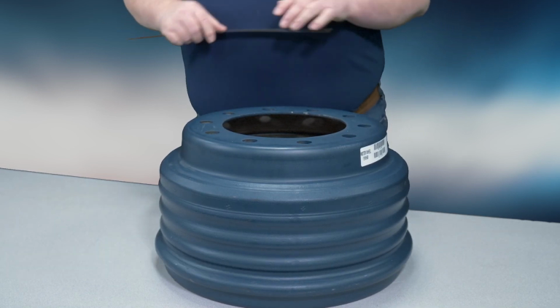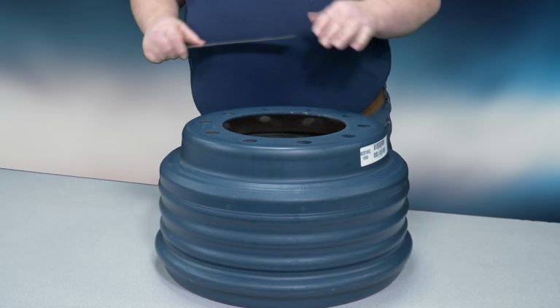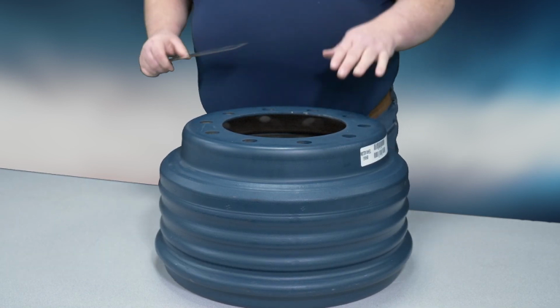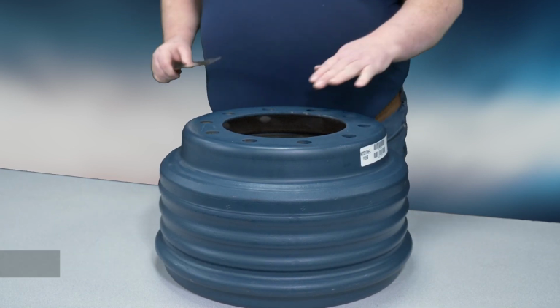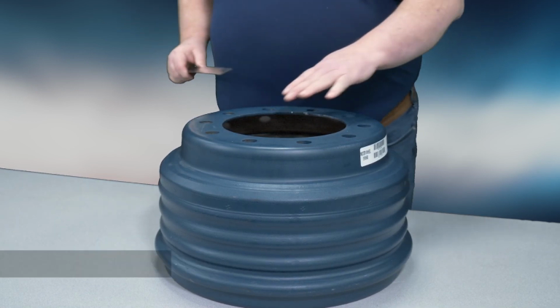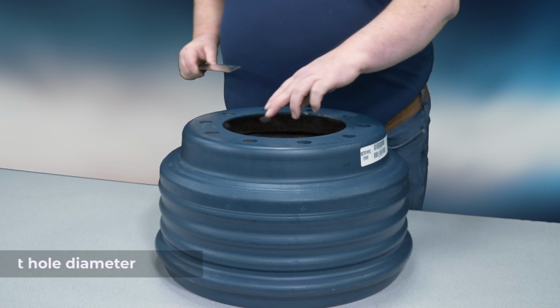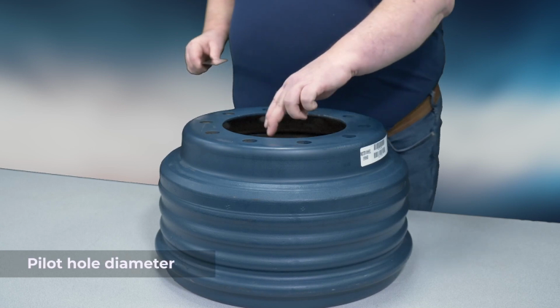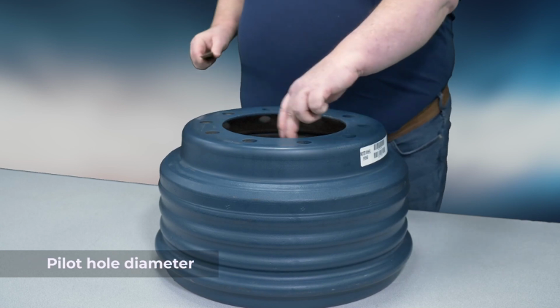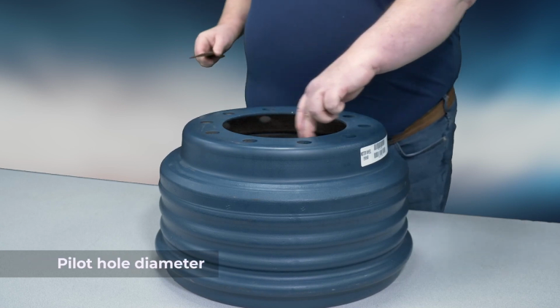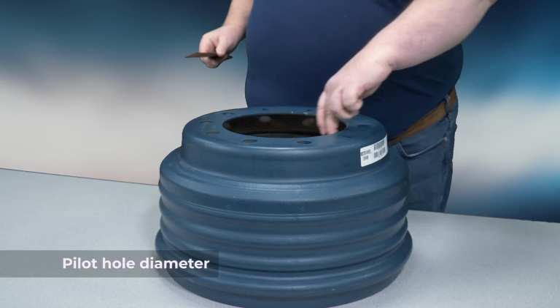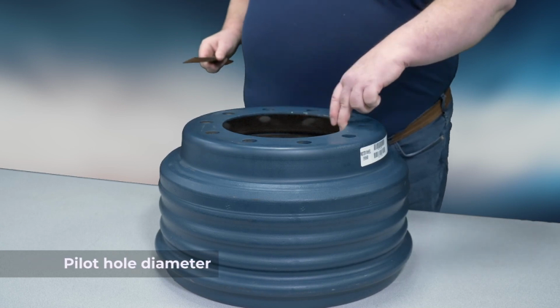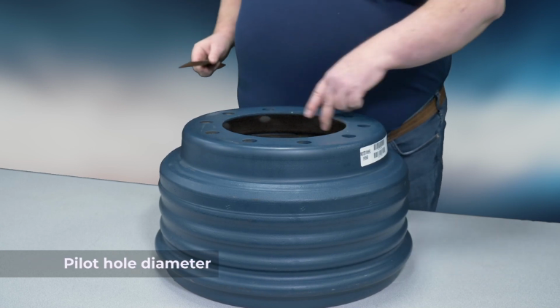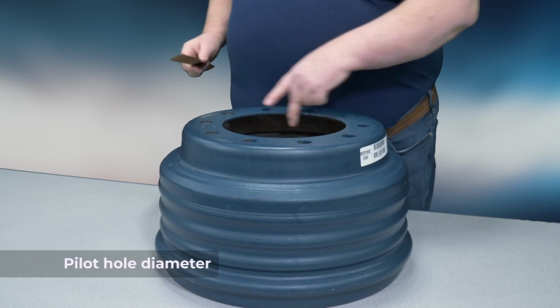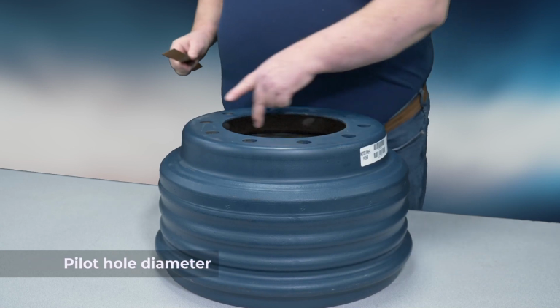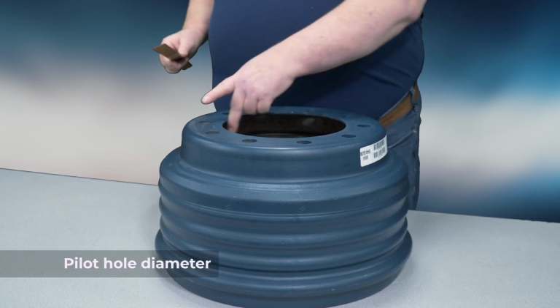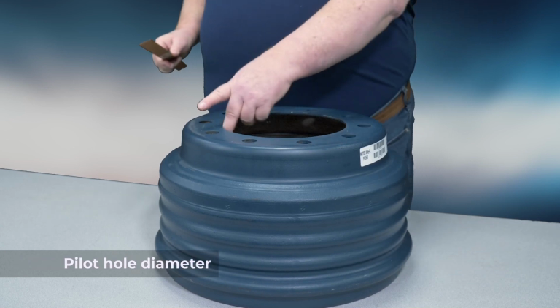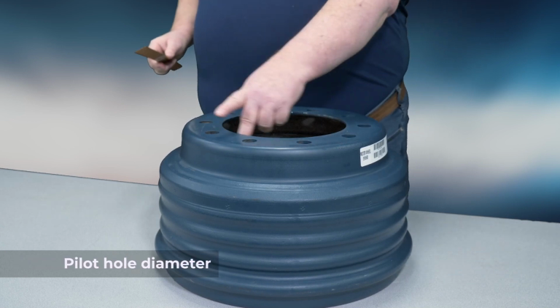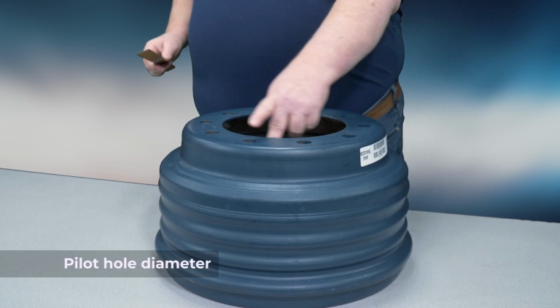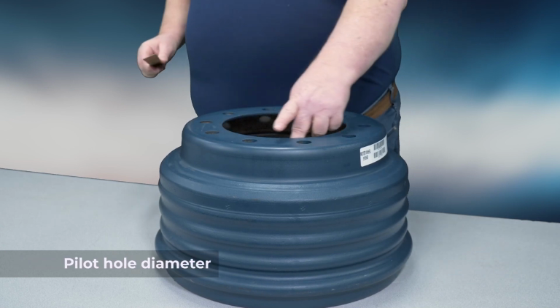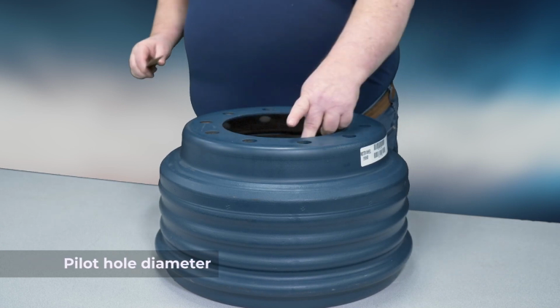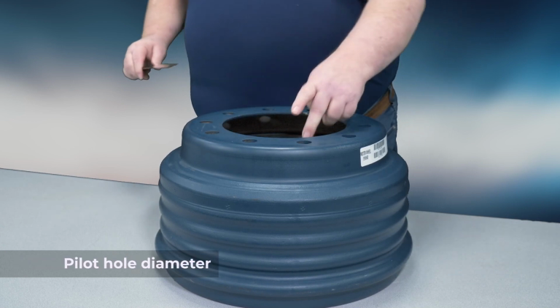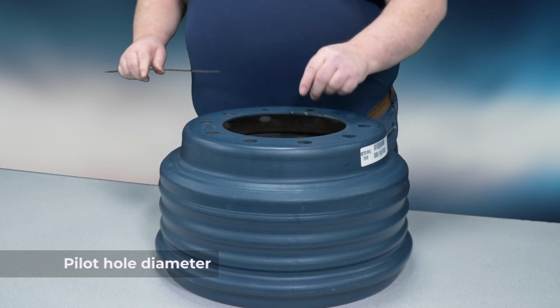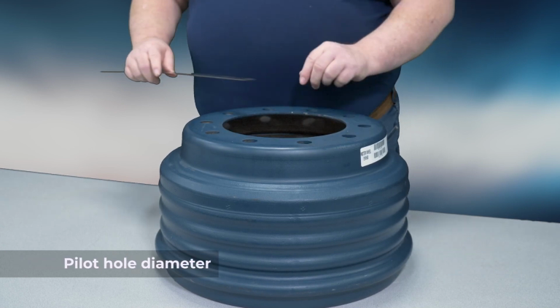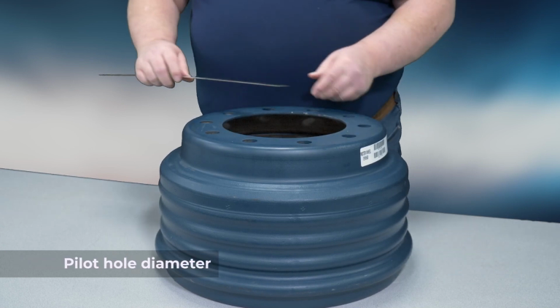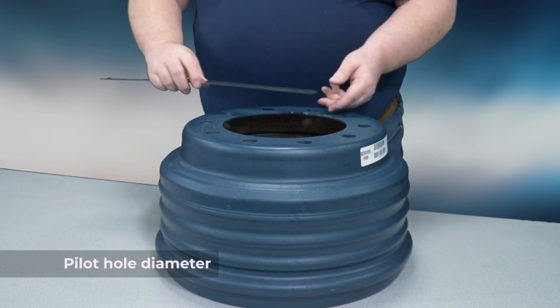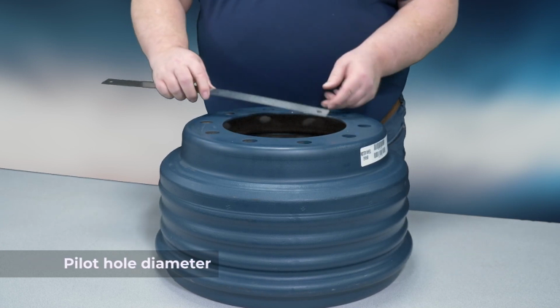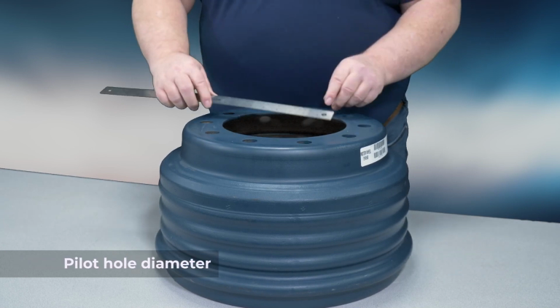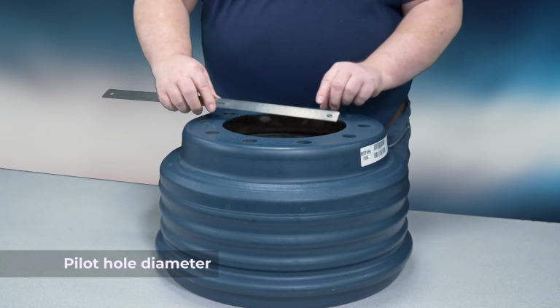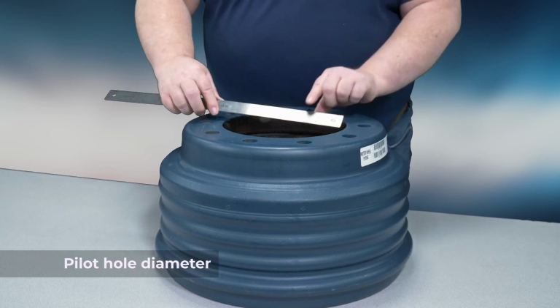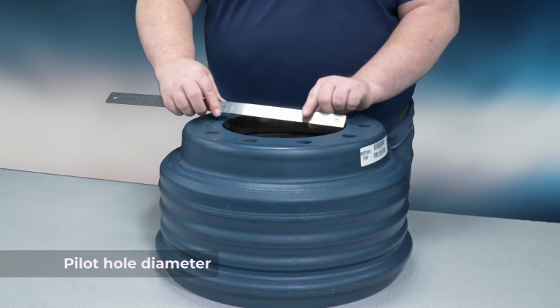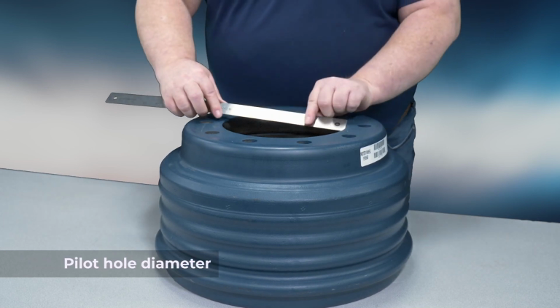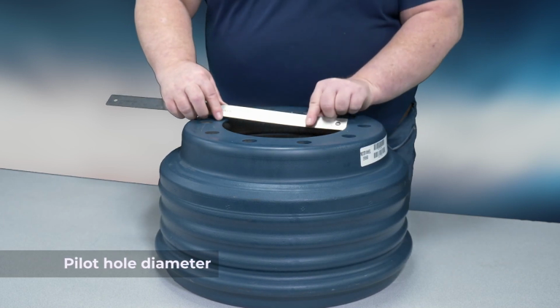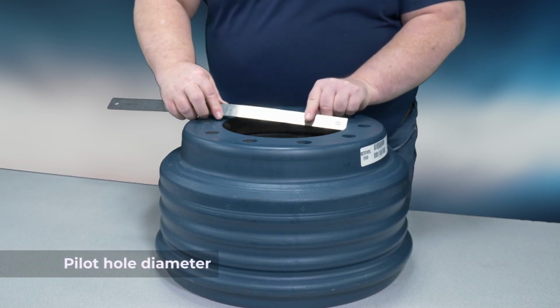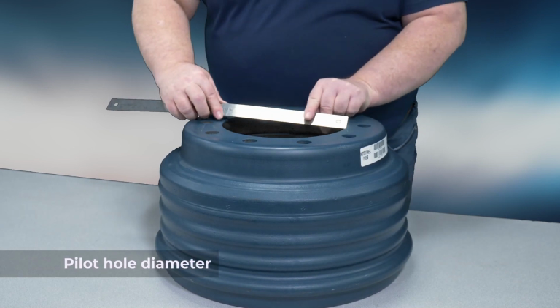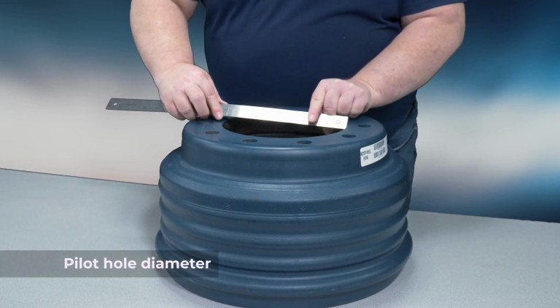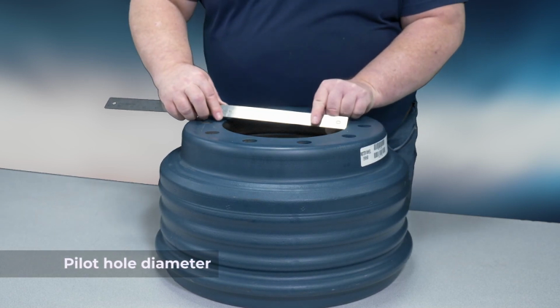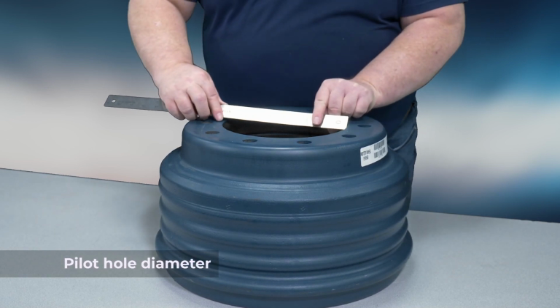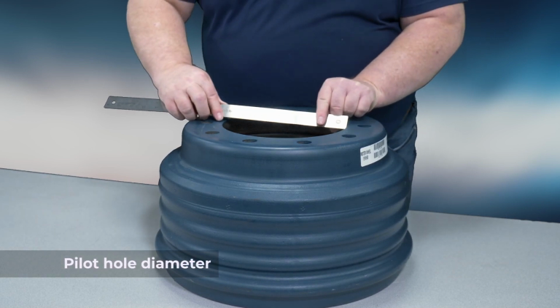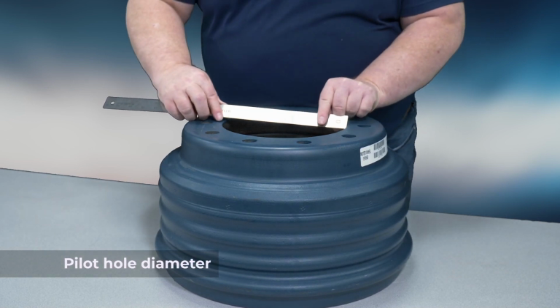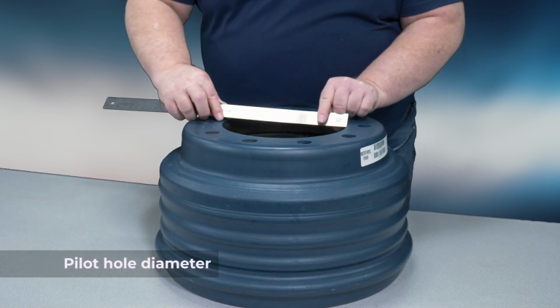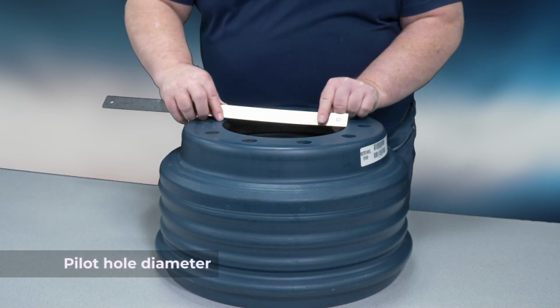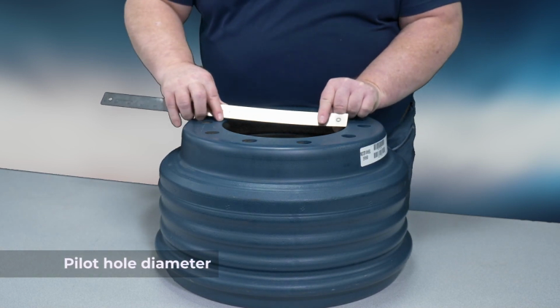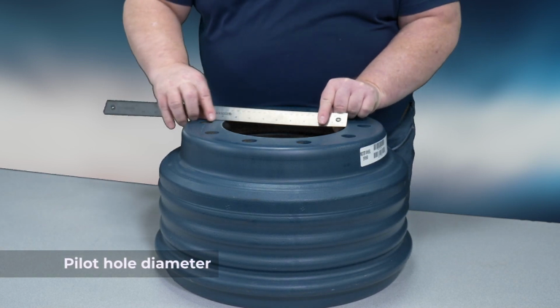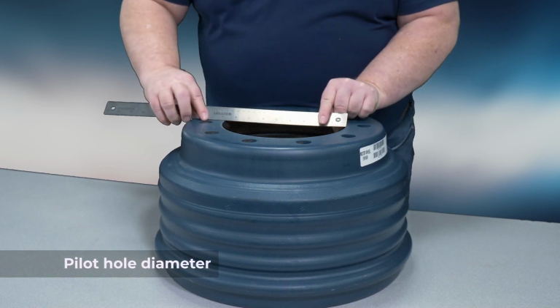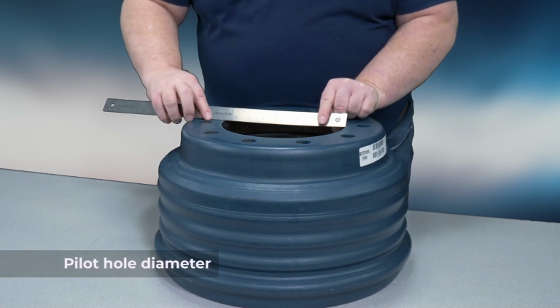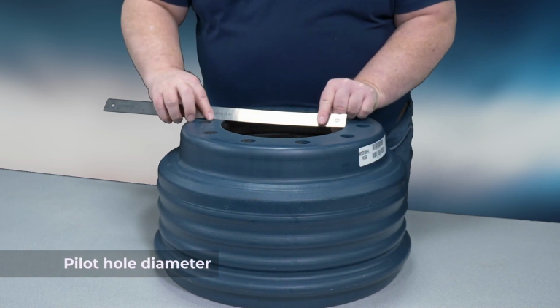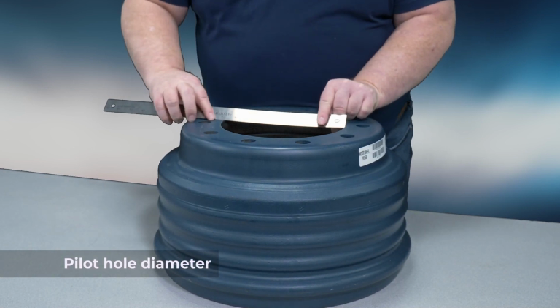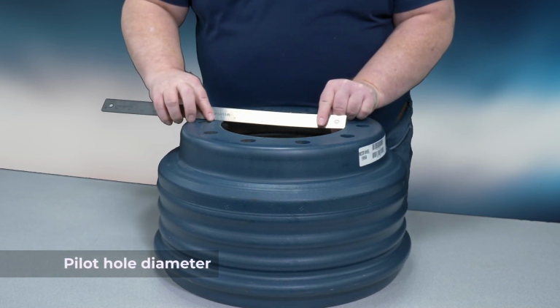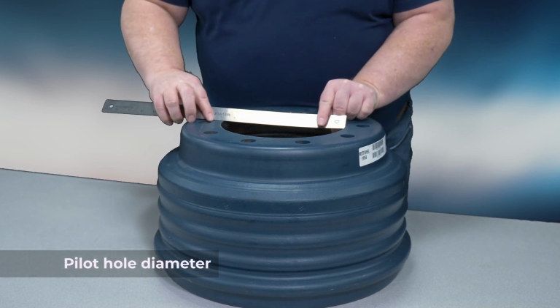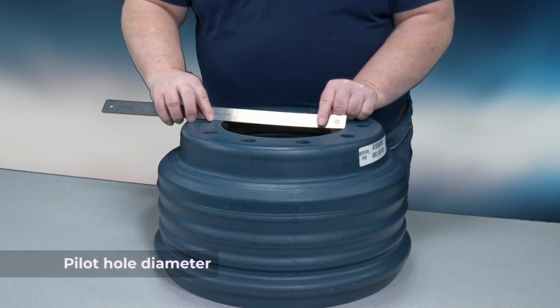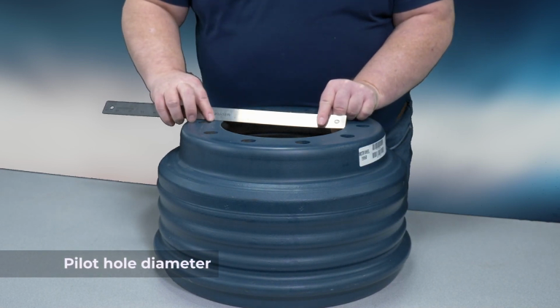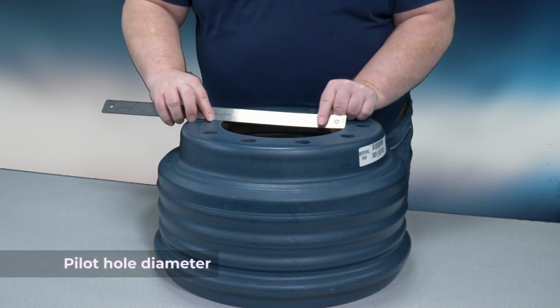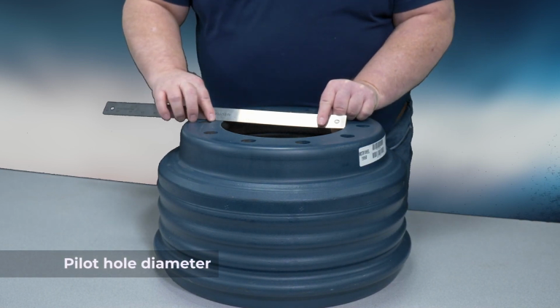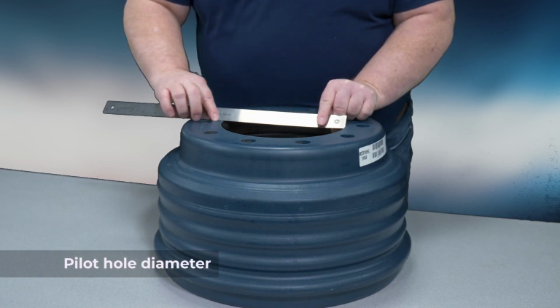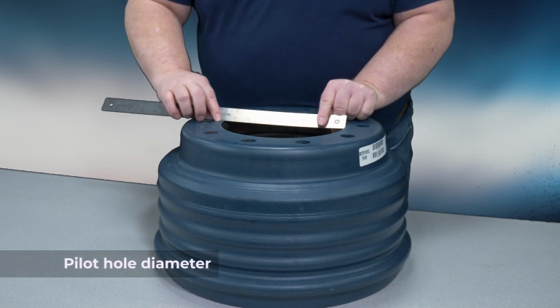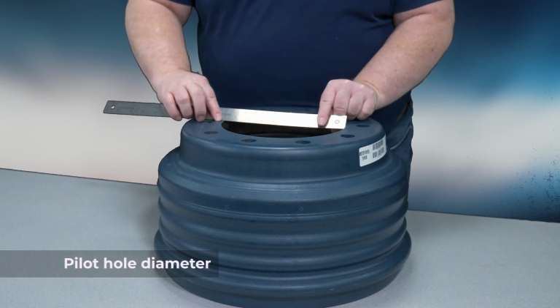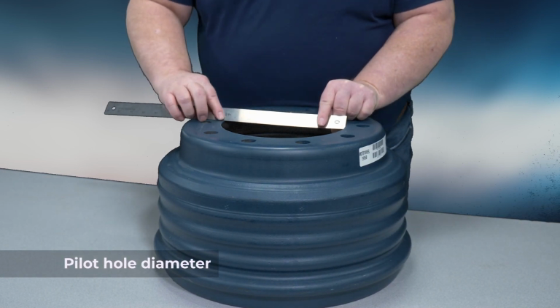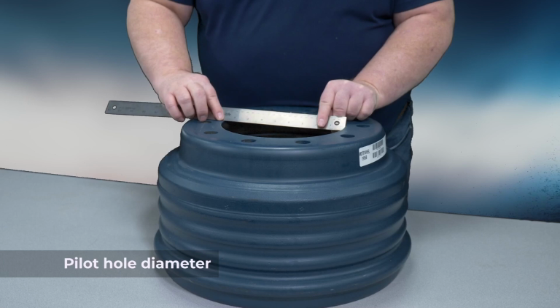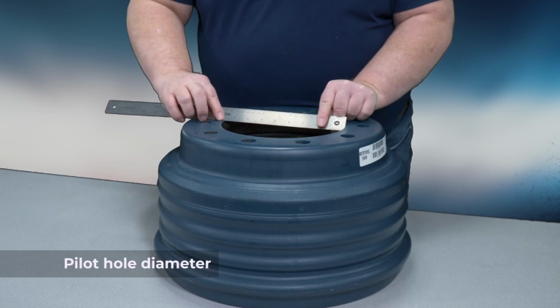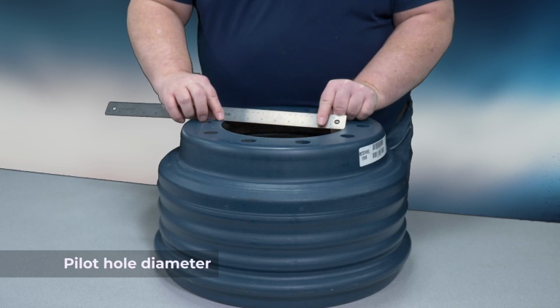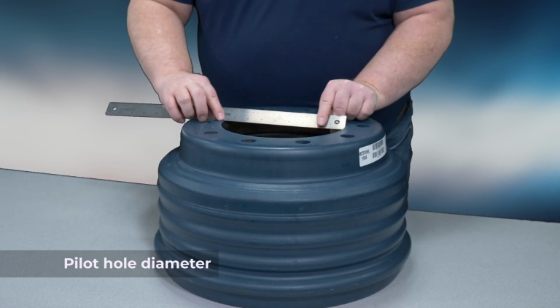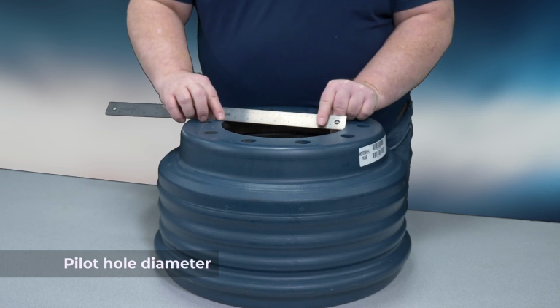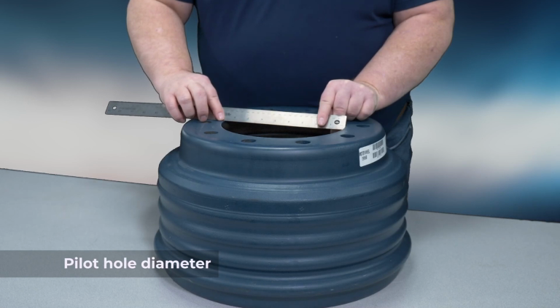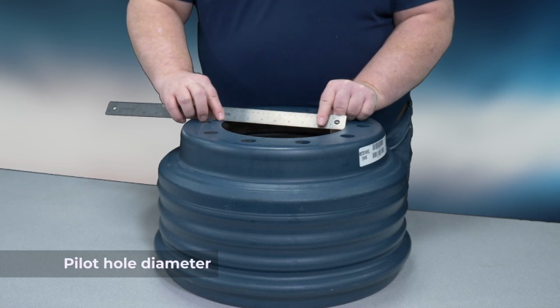Then we'll find the pilot diameter. This is done by measuring the pilot opening from edge to edge.